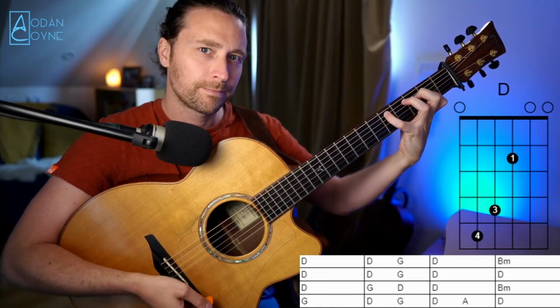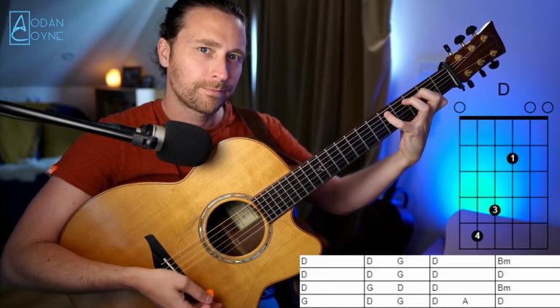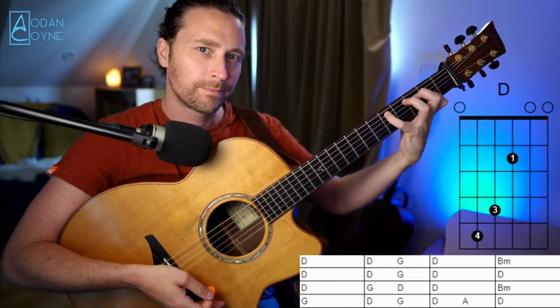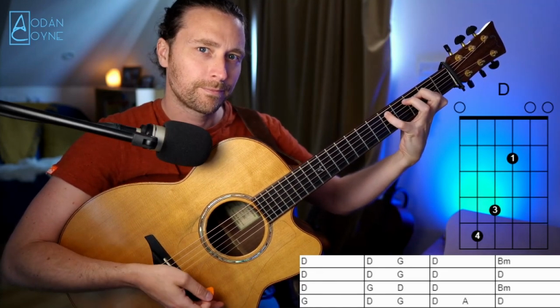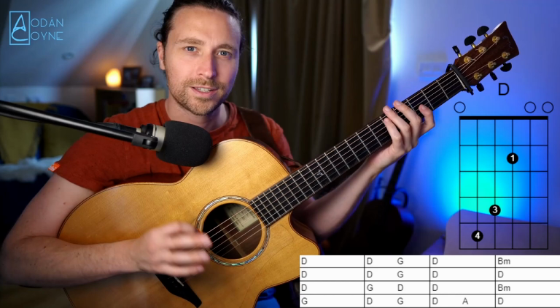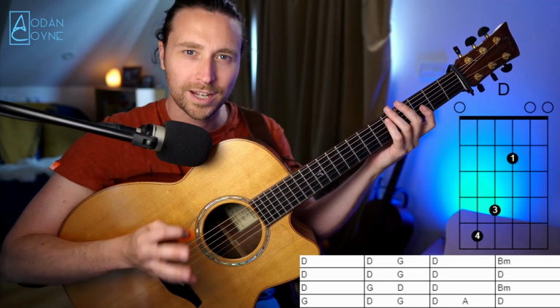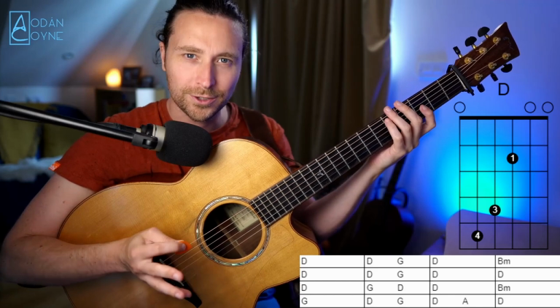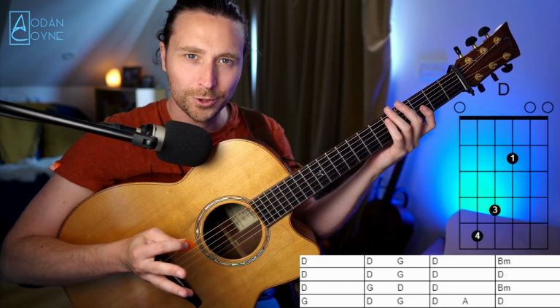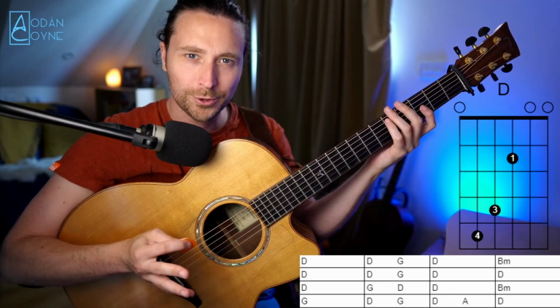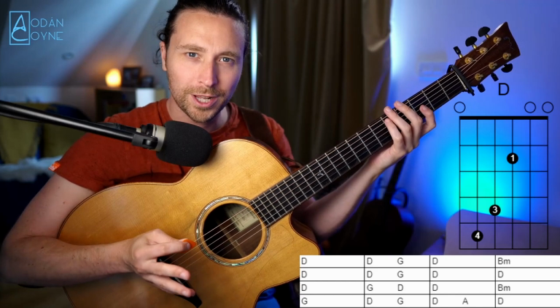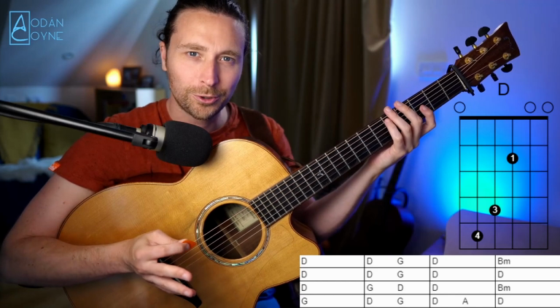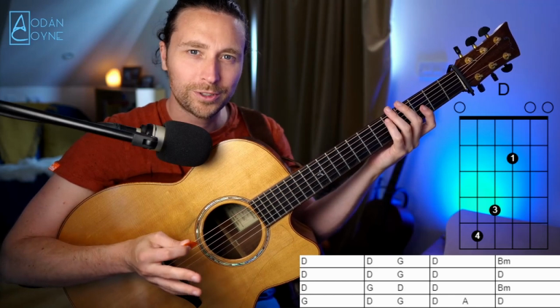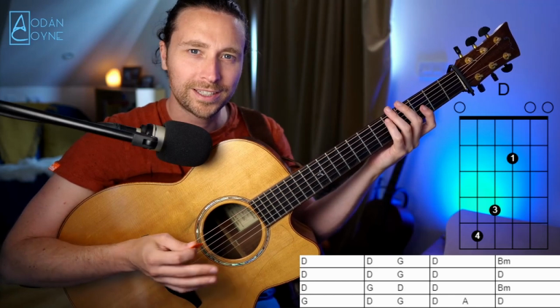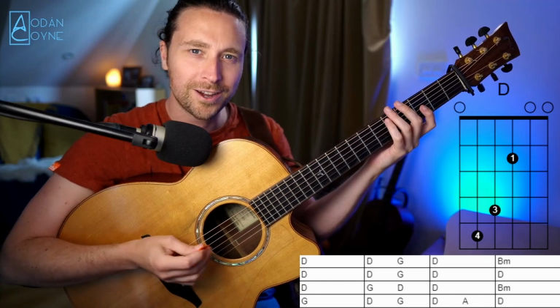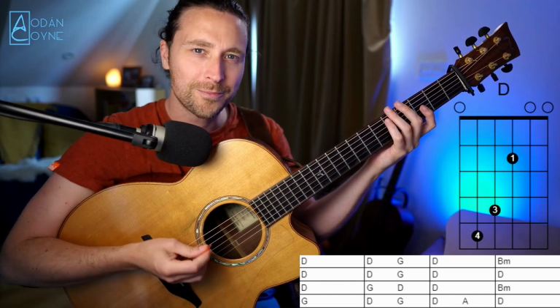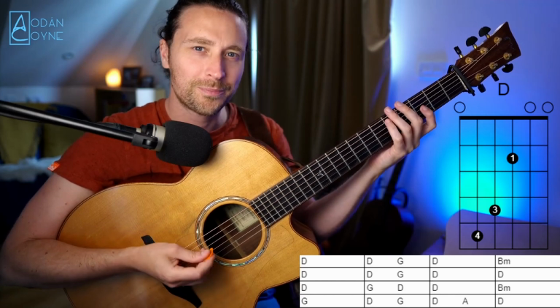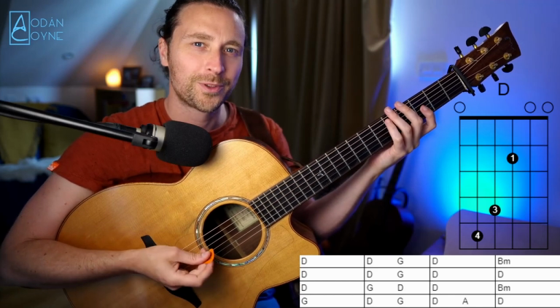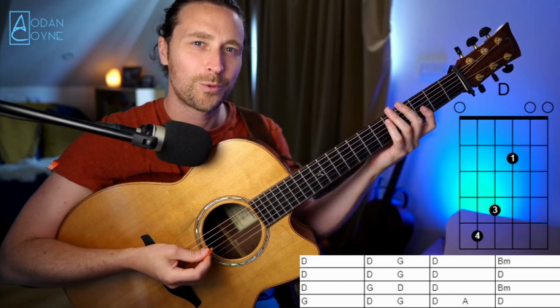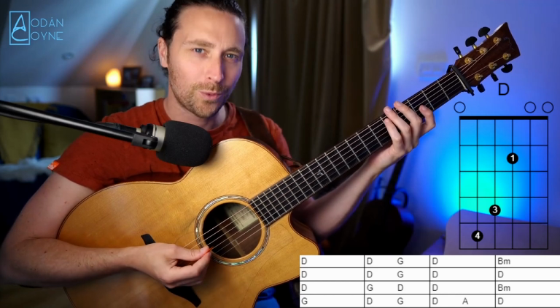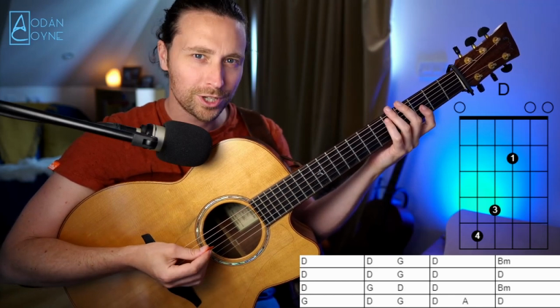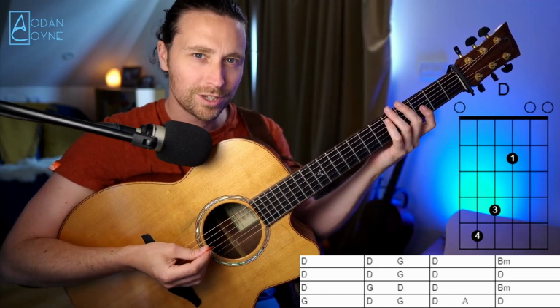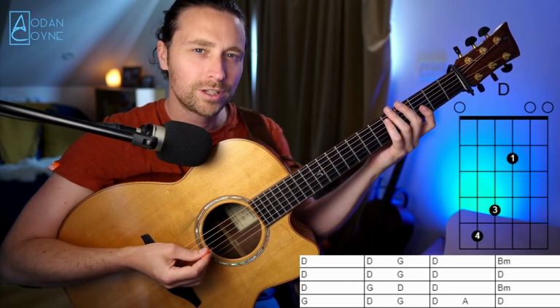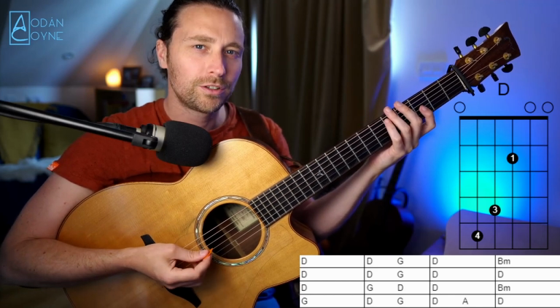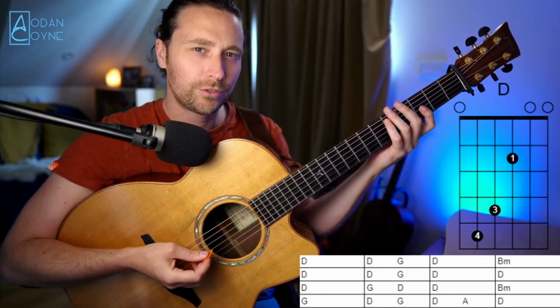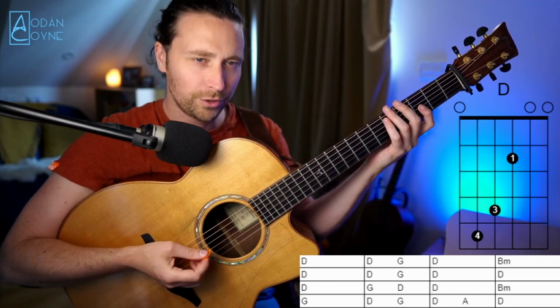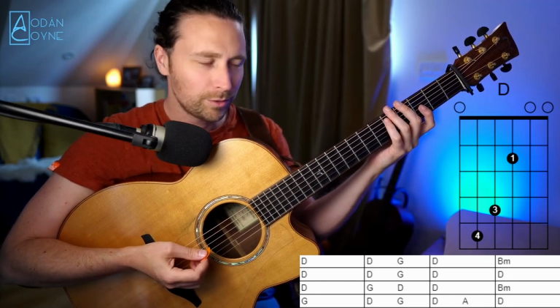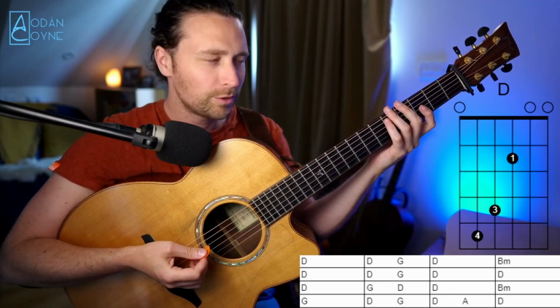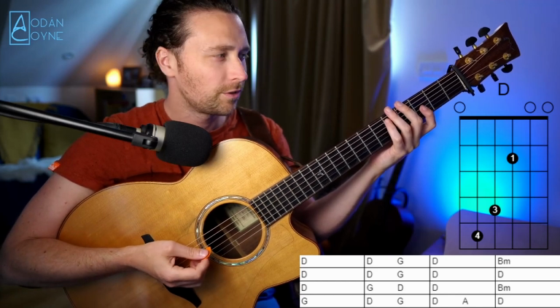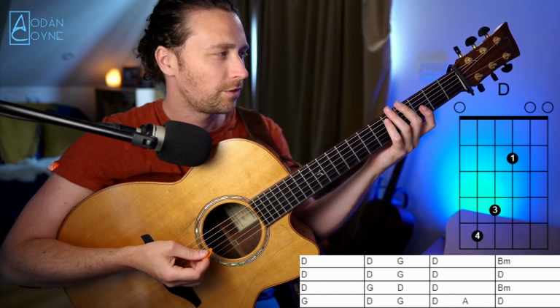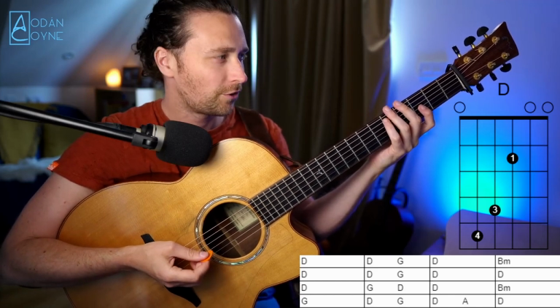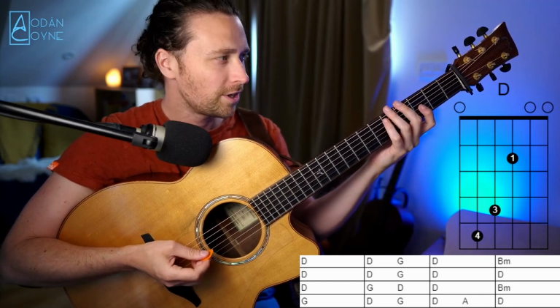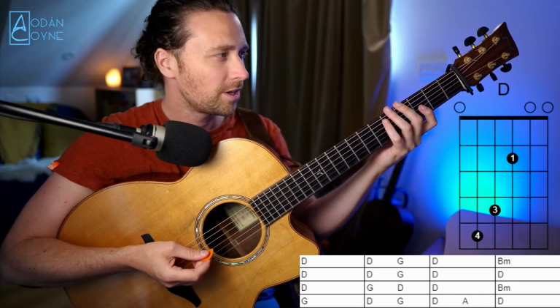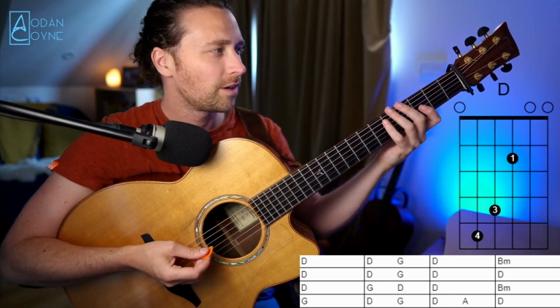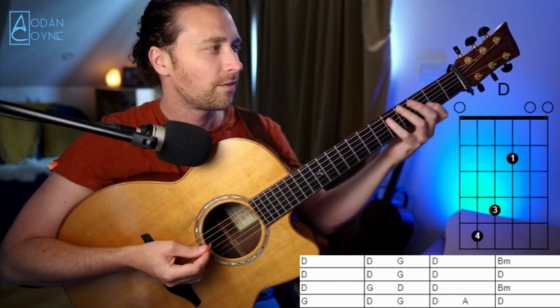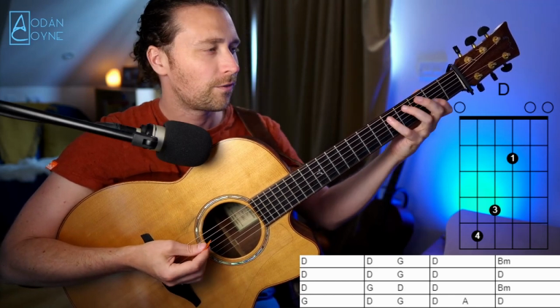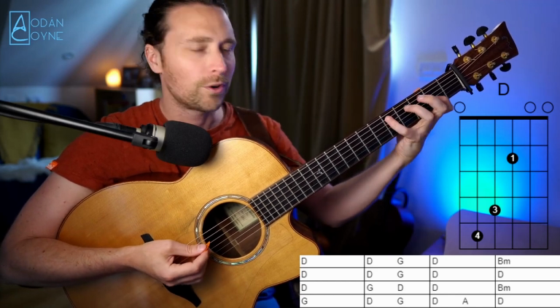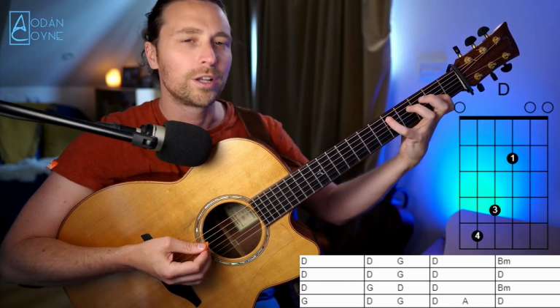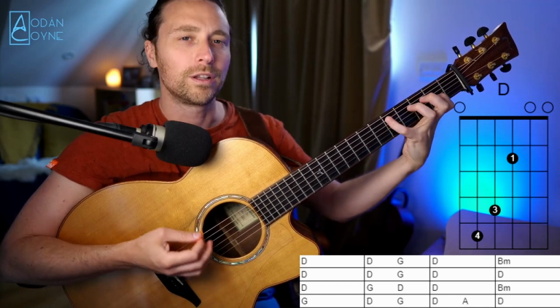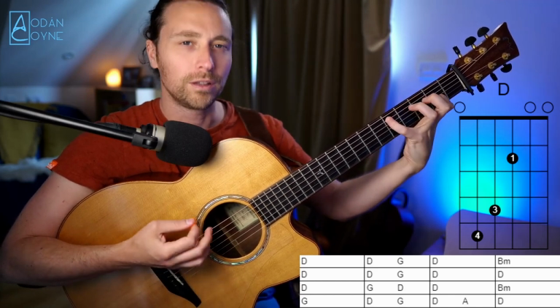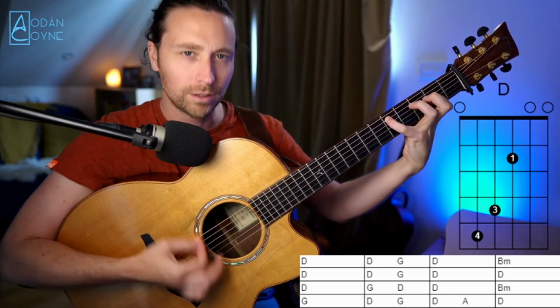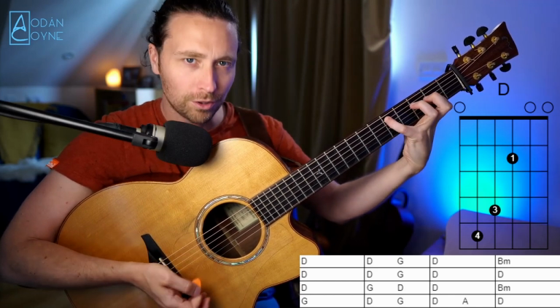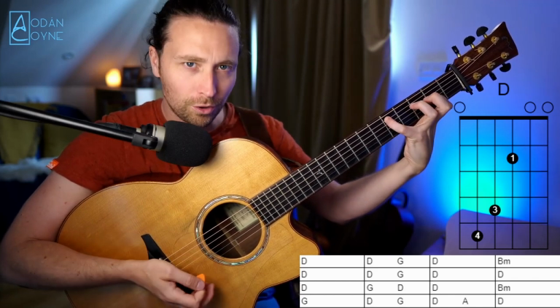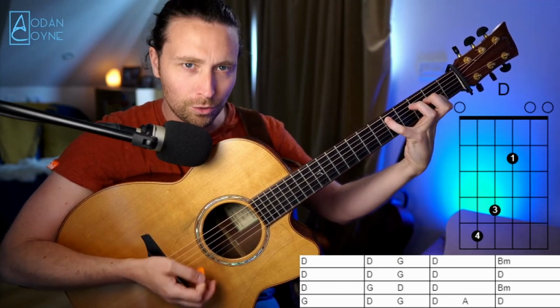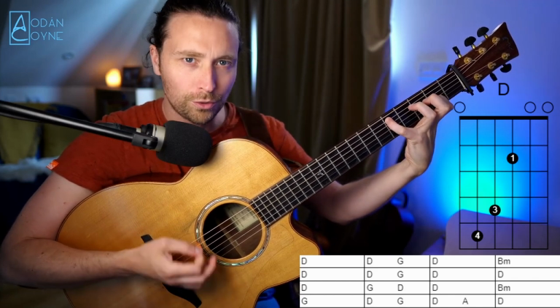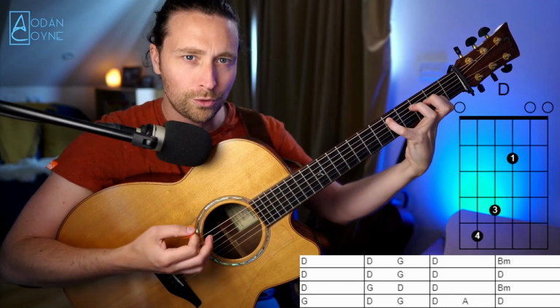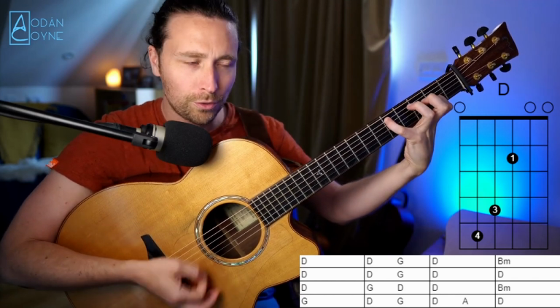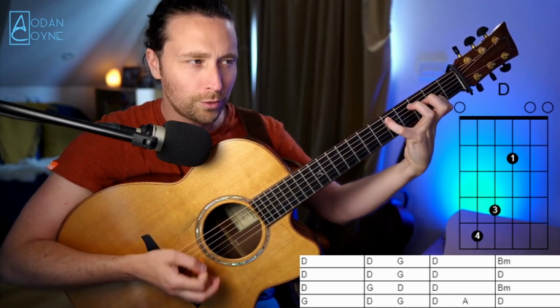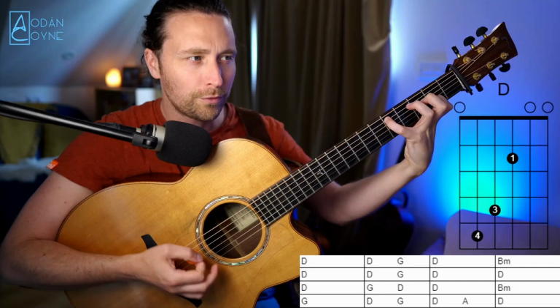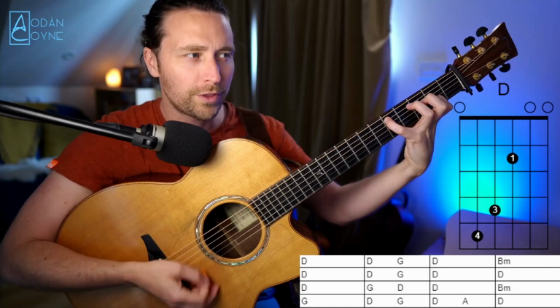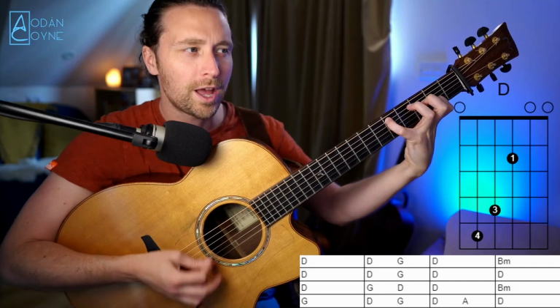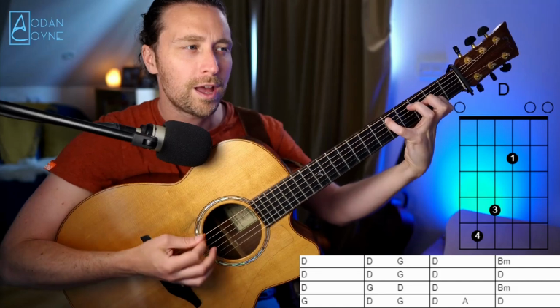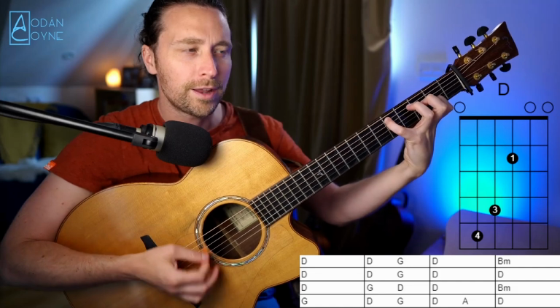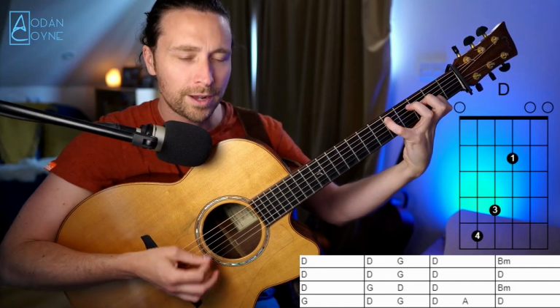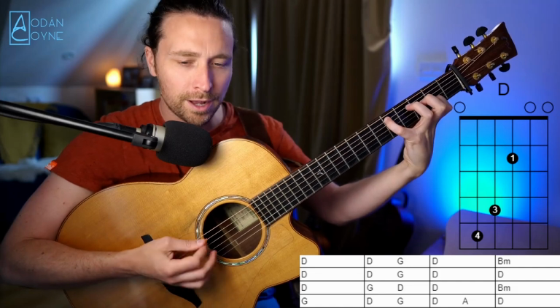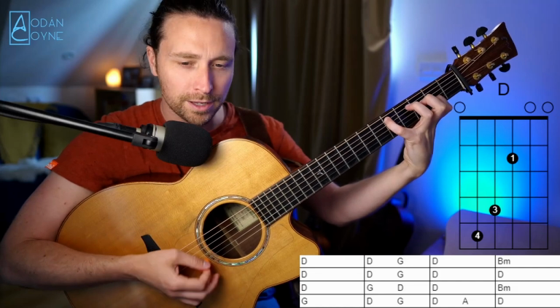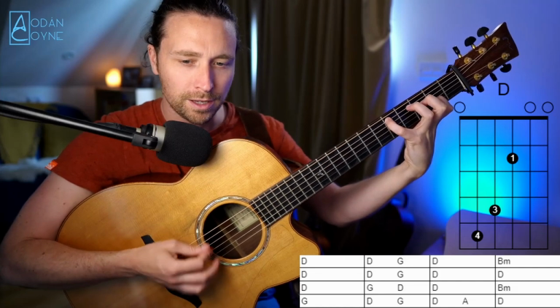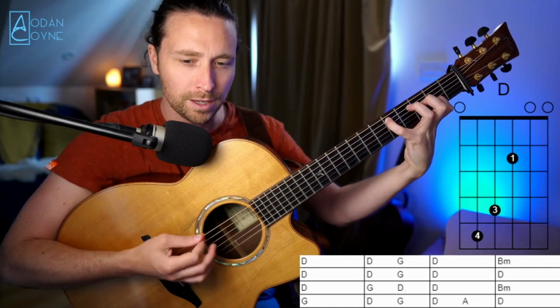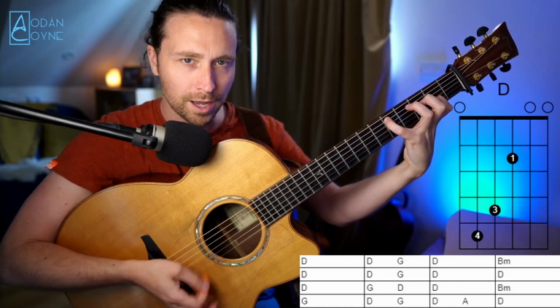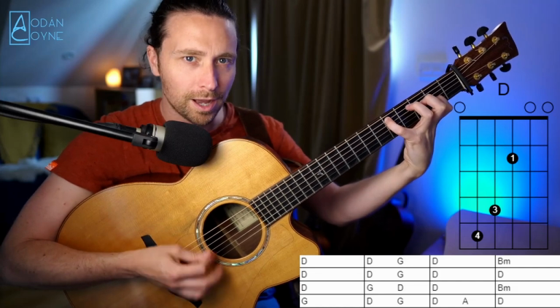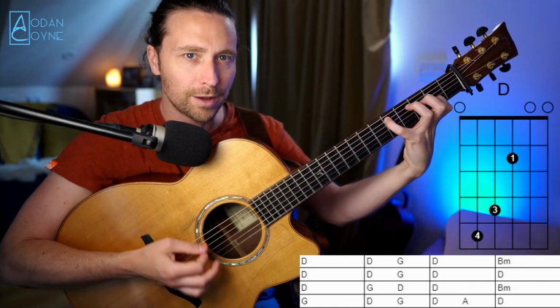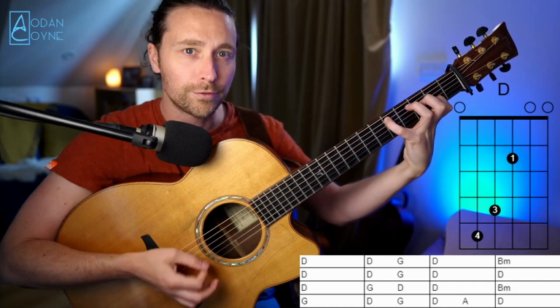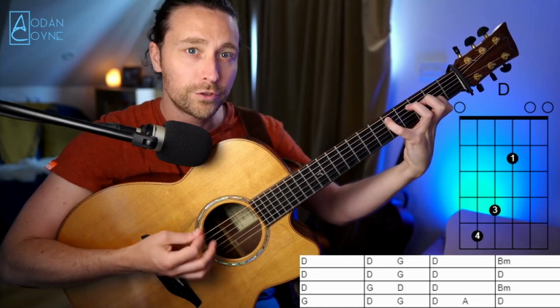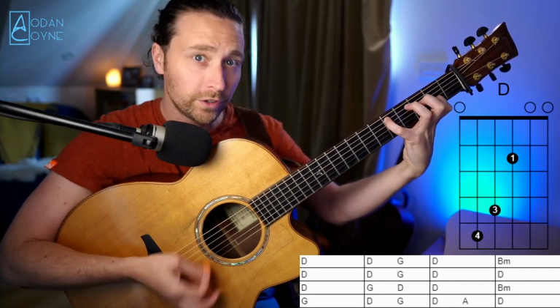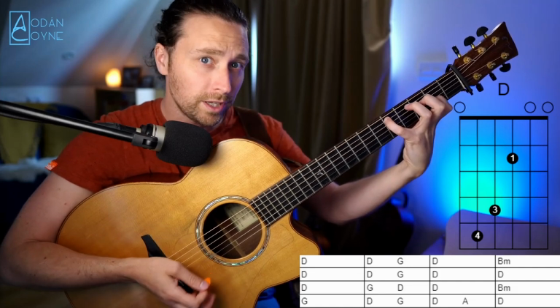So let's go through that whole thing now. One, two, three, four — the love that I have, D, and G, and D...